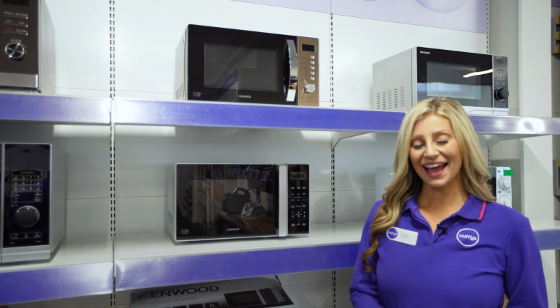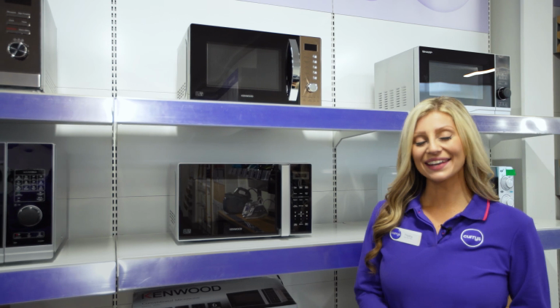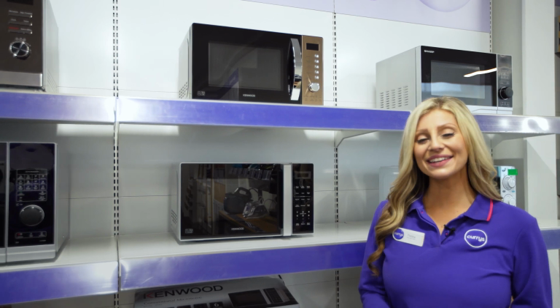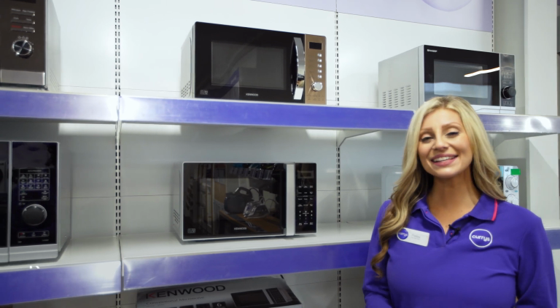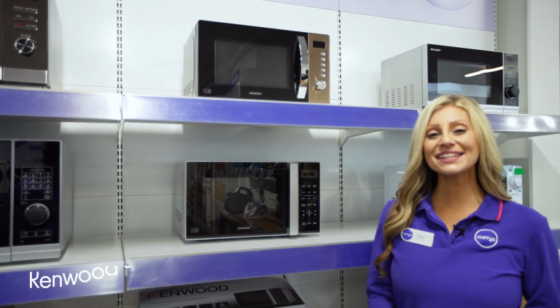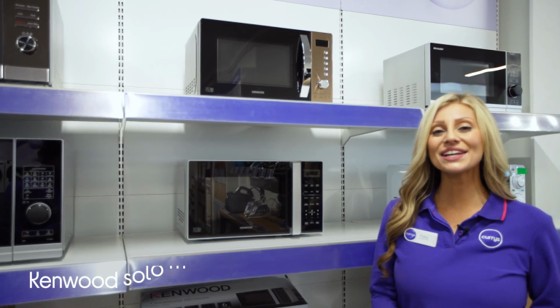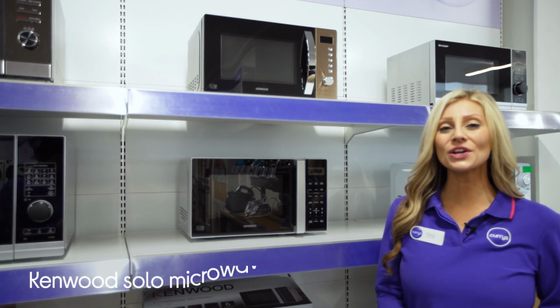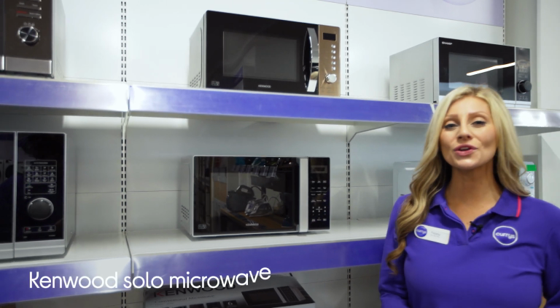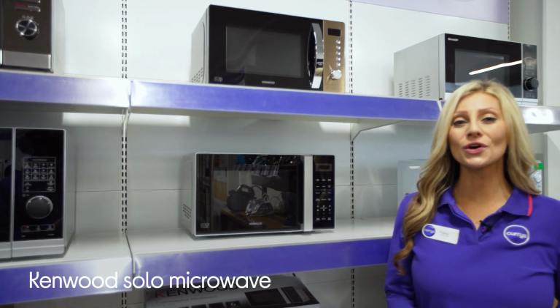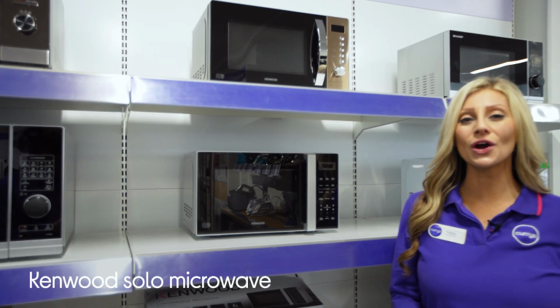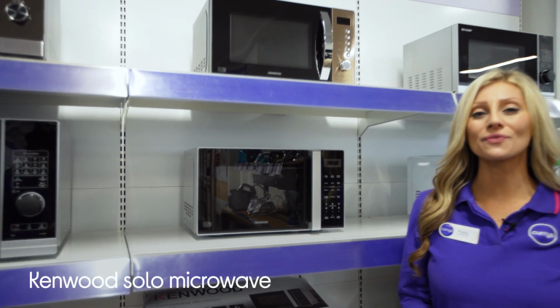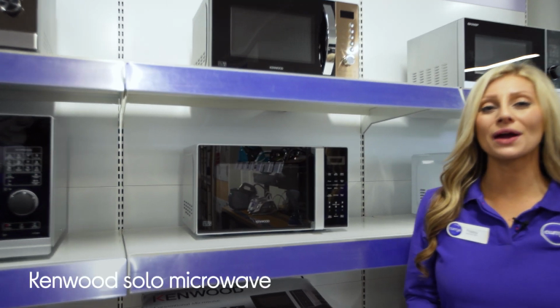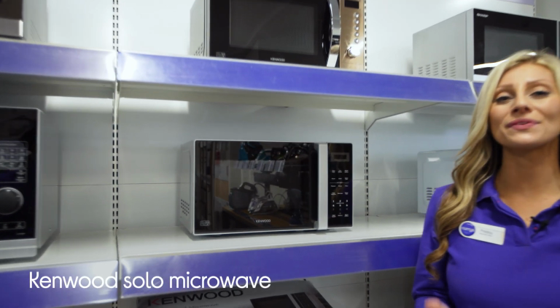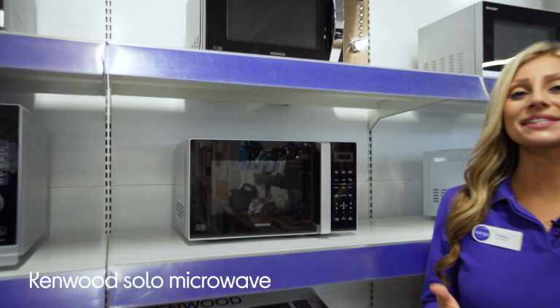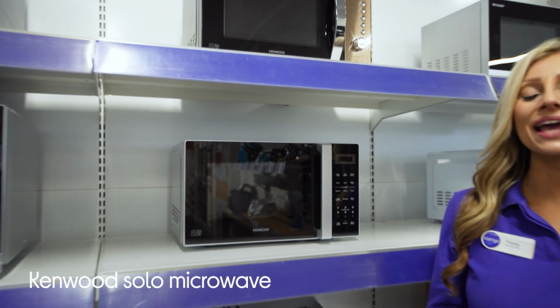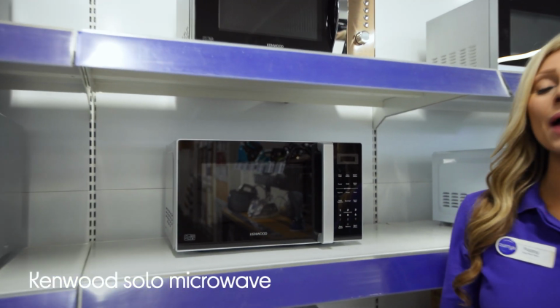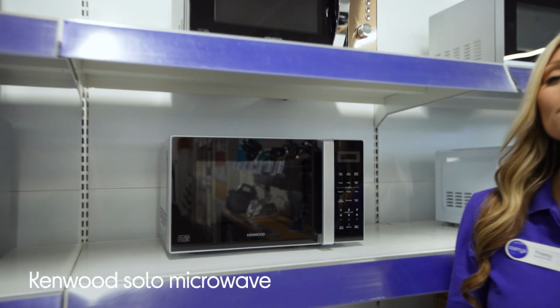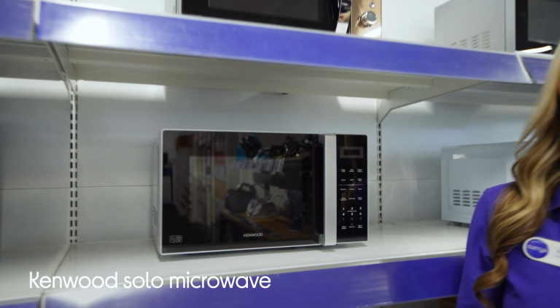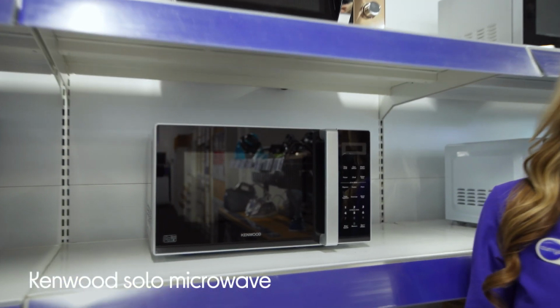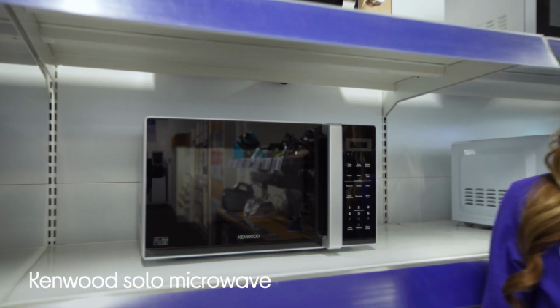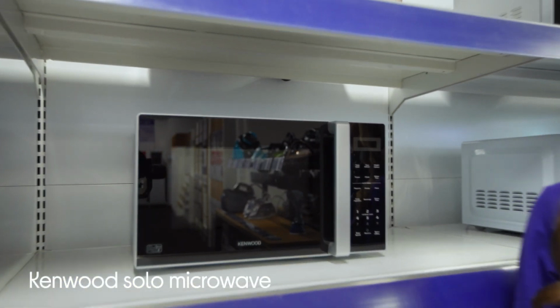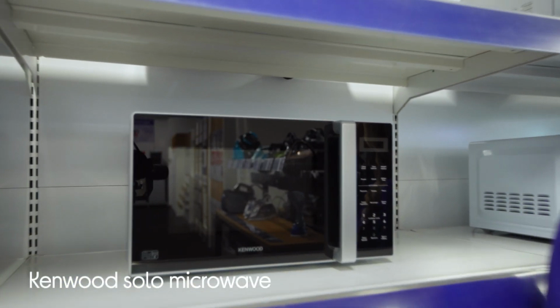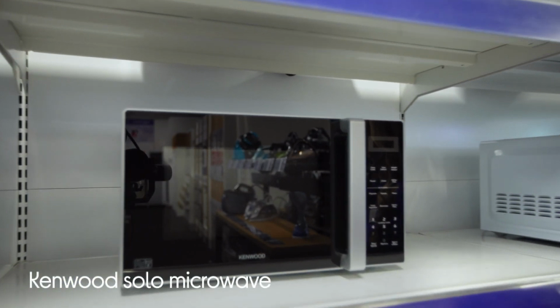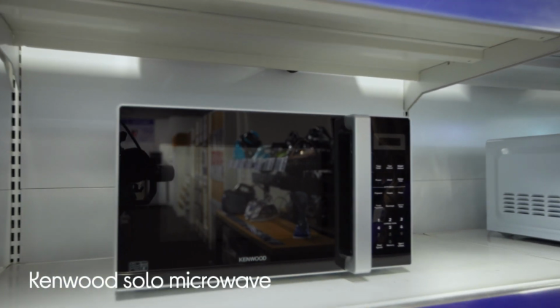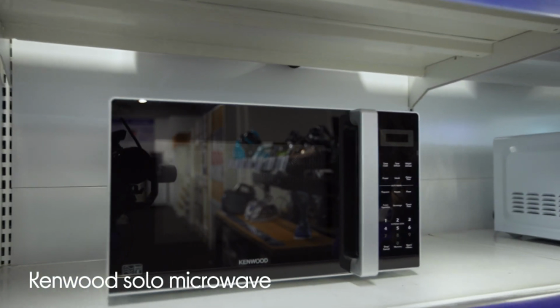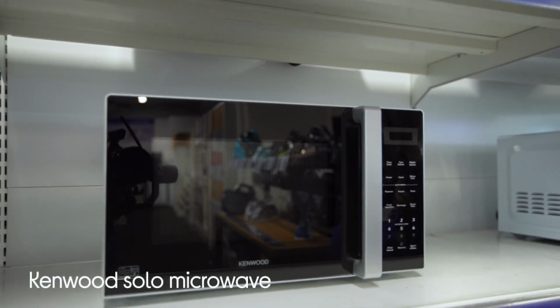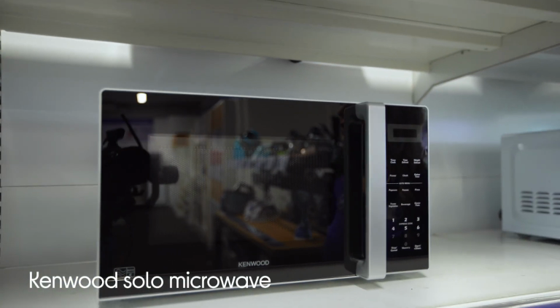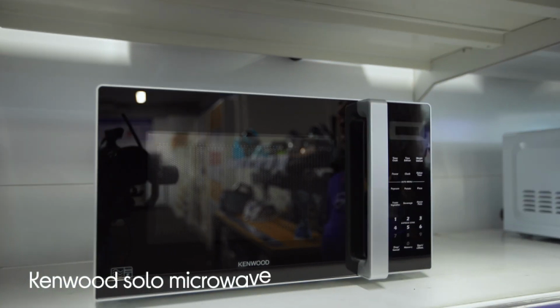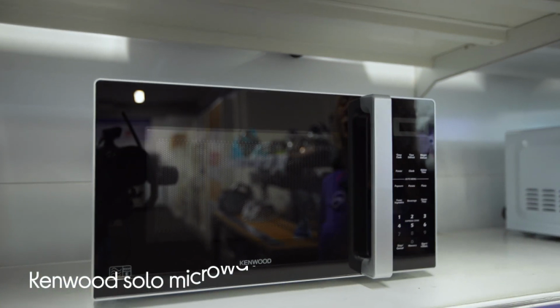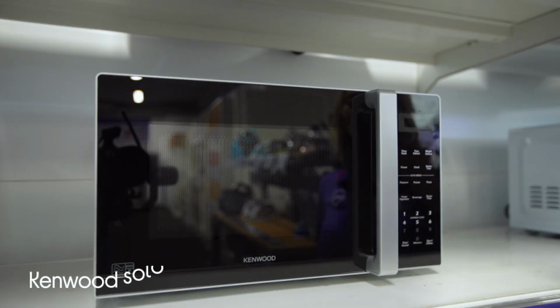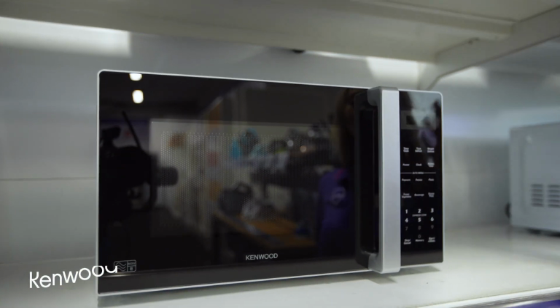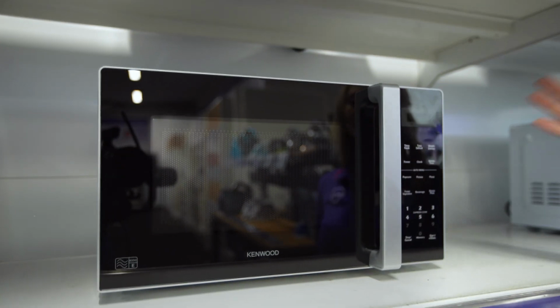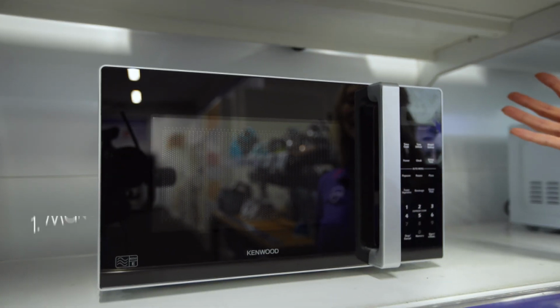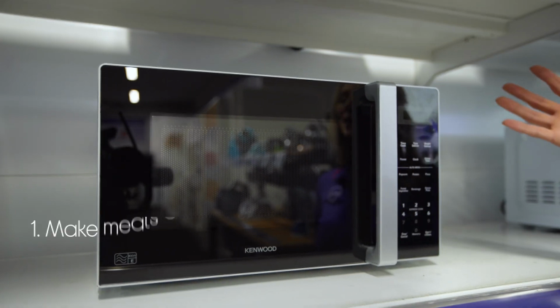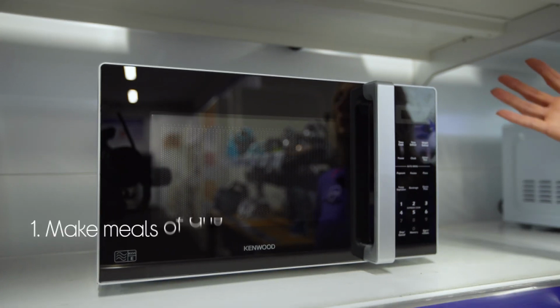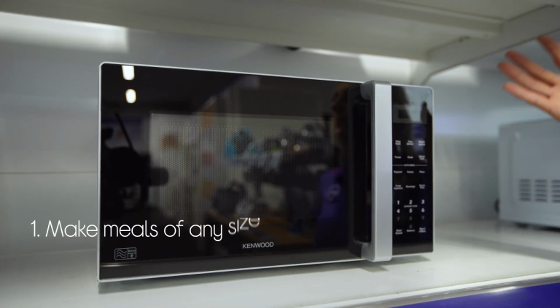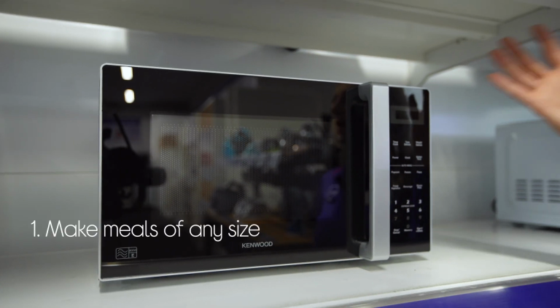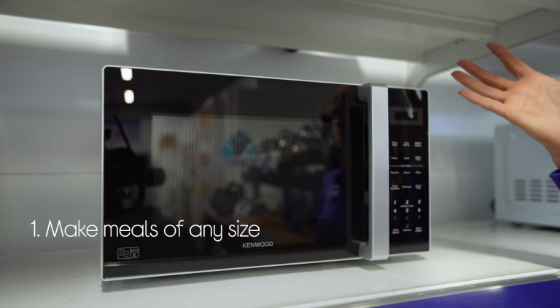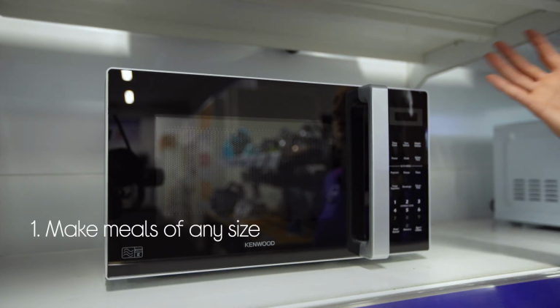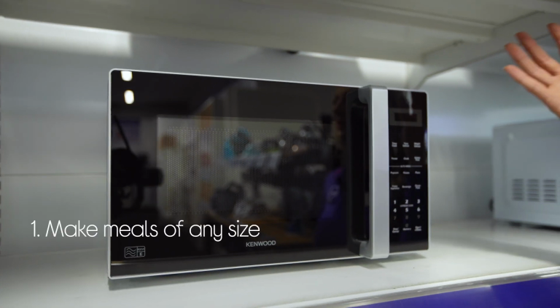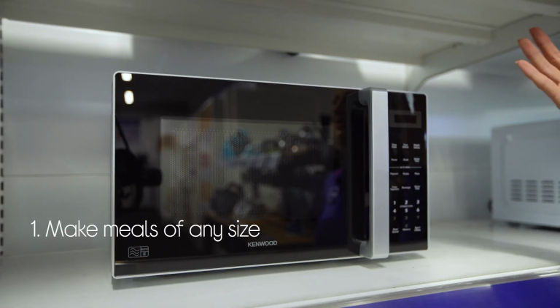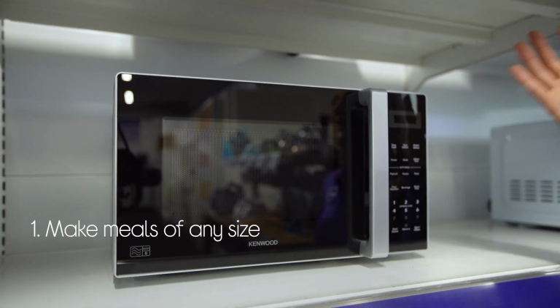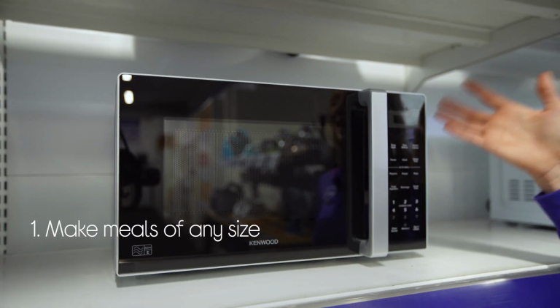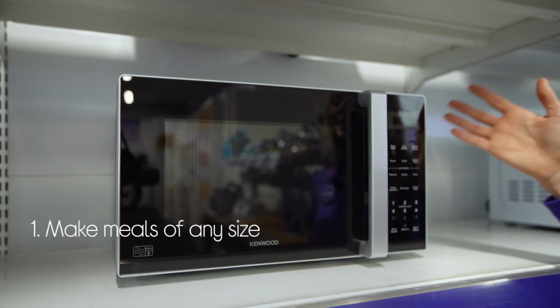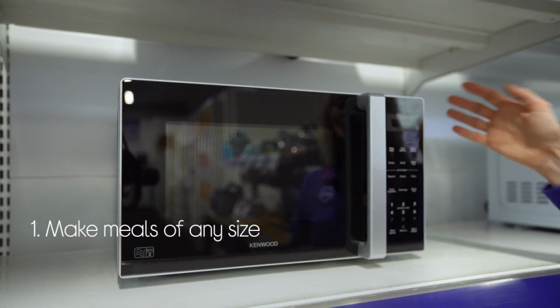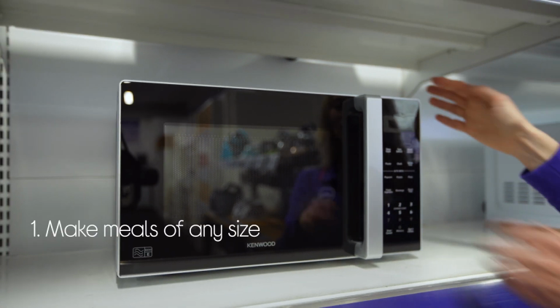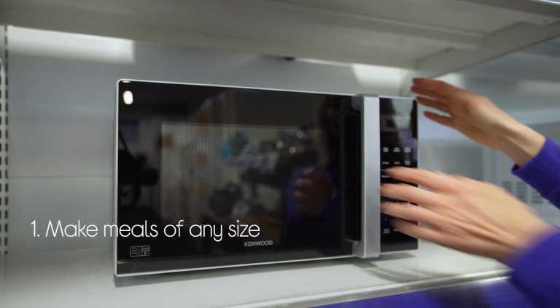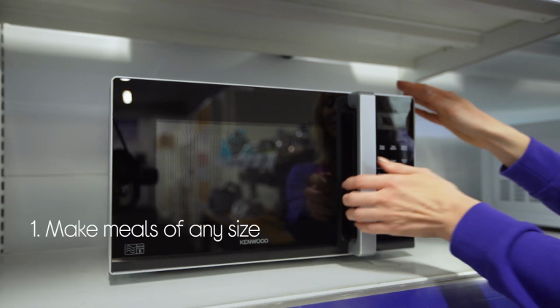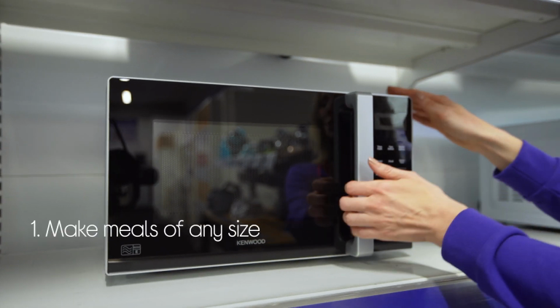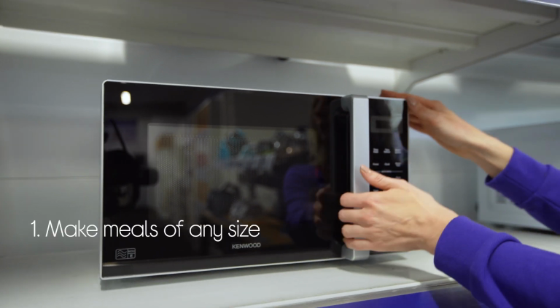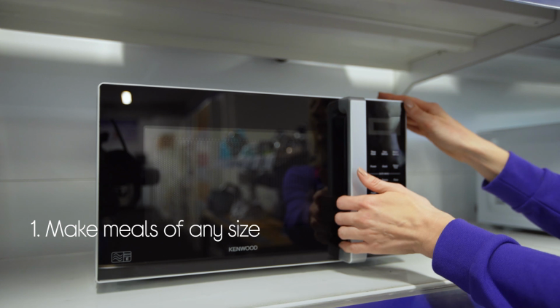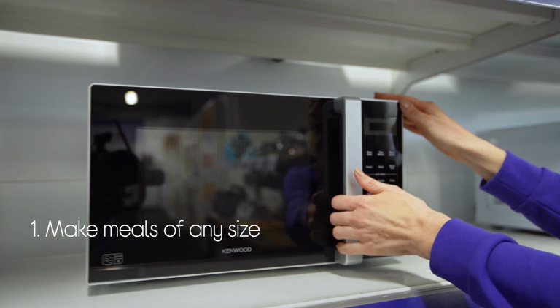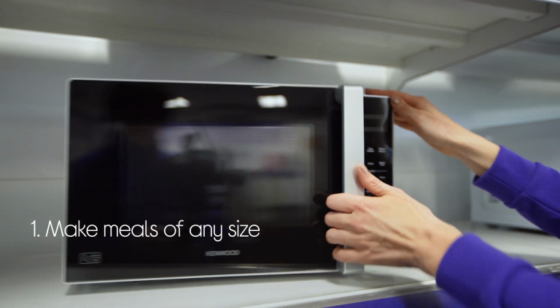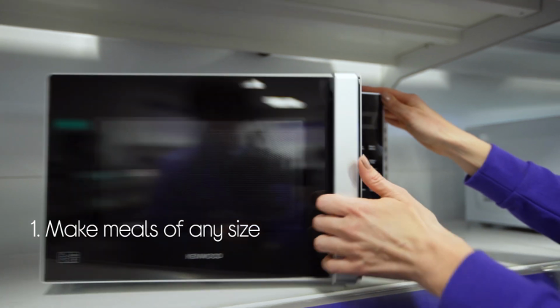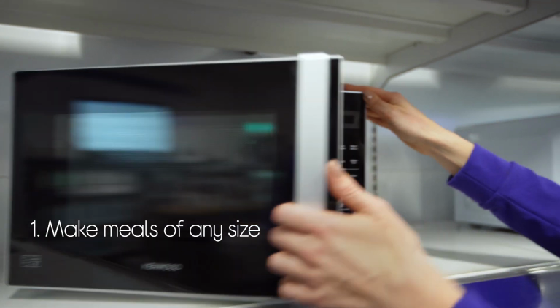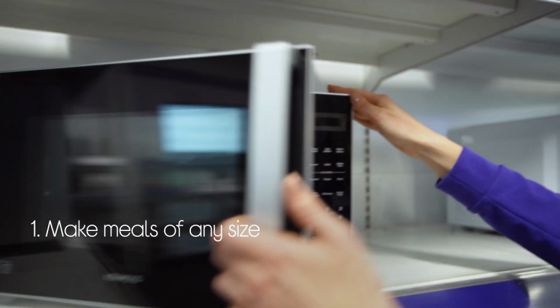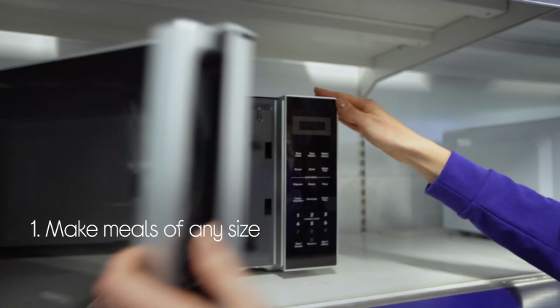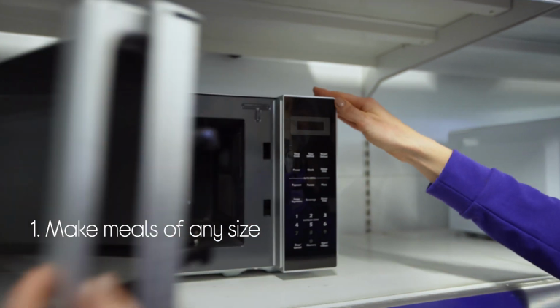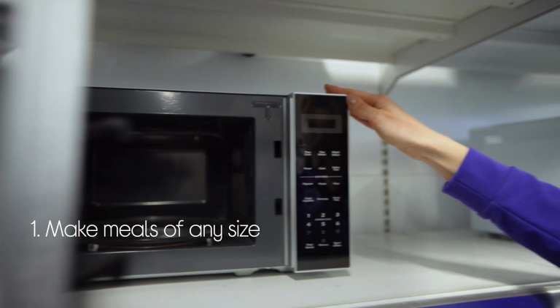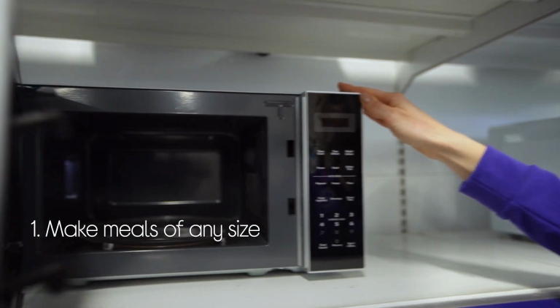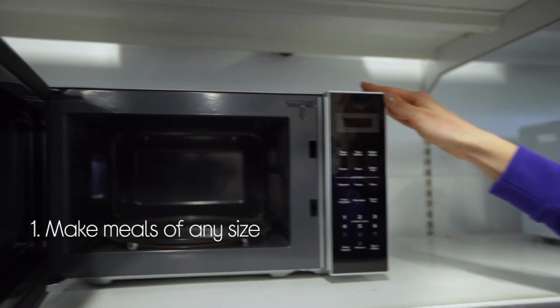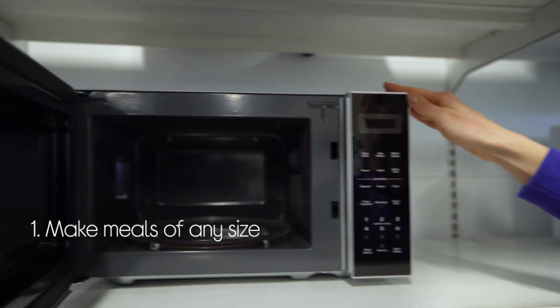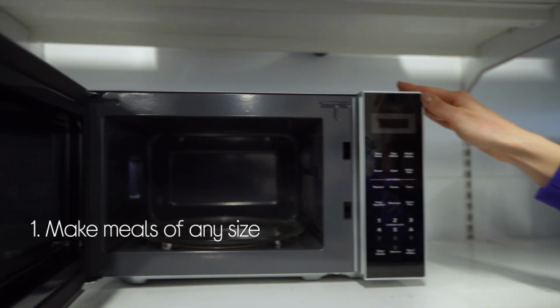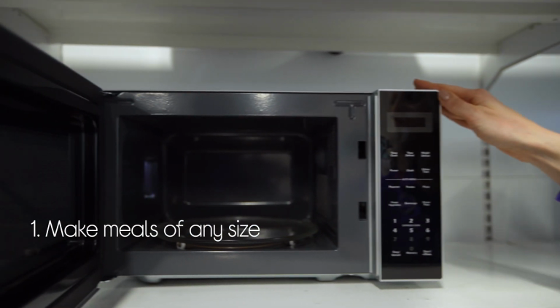Let's take a look around this Kenwood microwave. You can make and prepare meals of any size with loads of space inside.